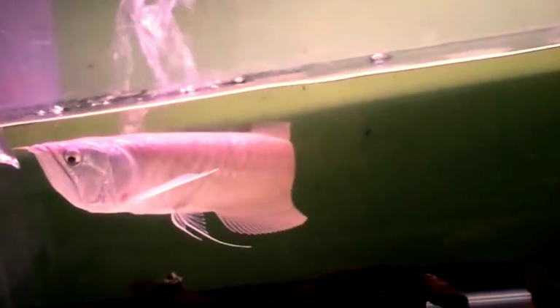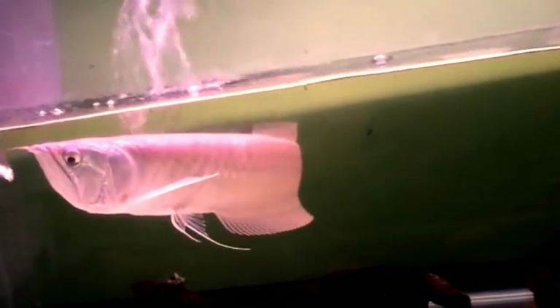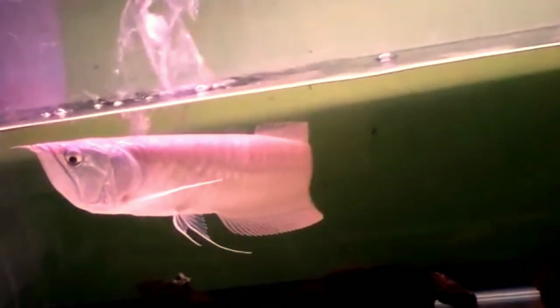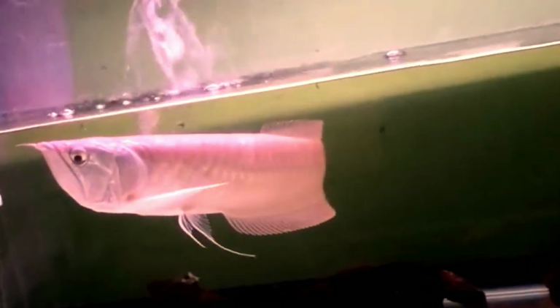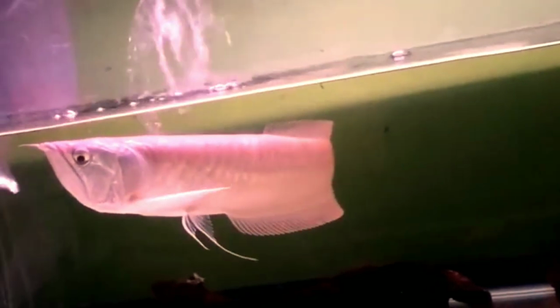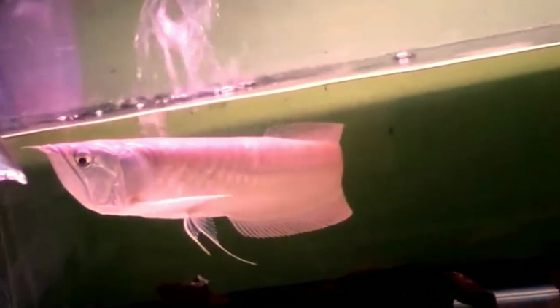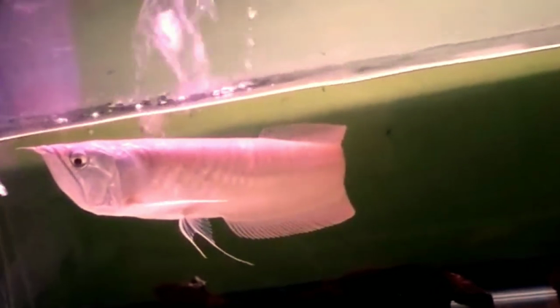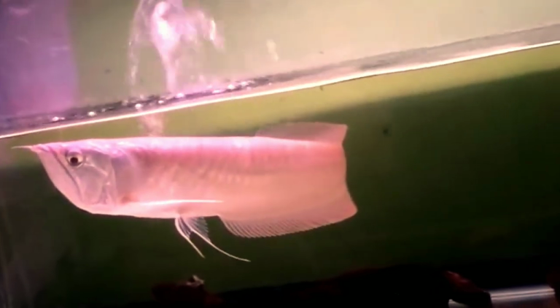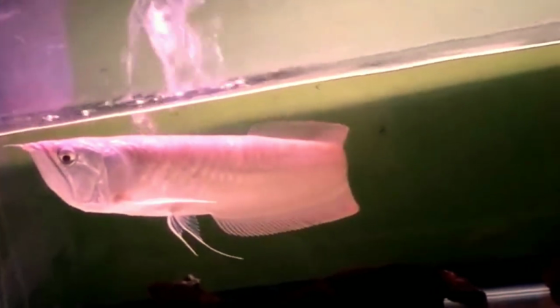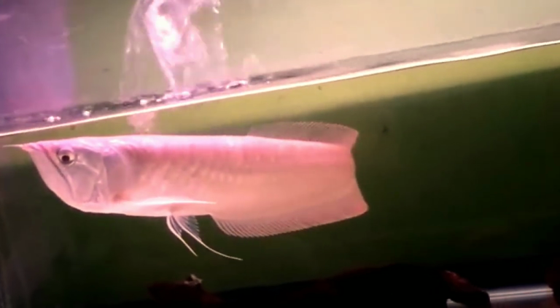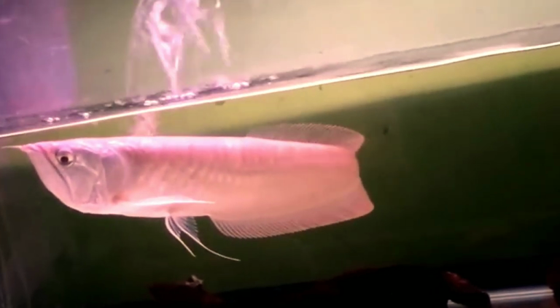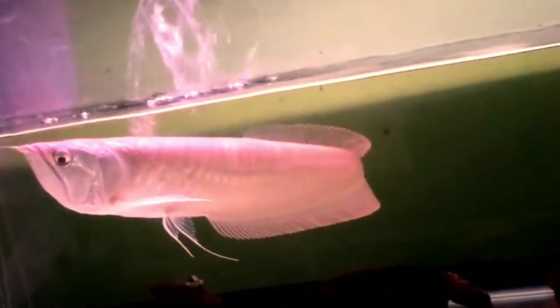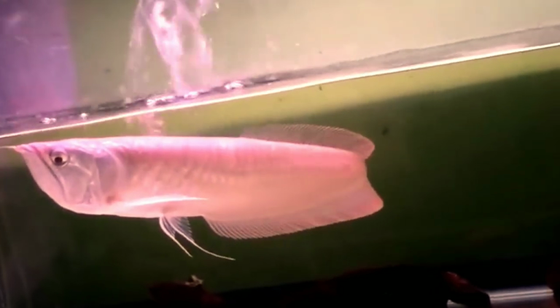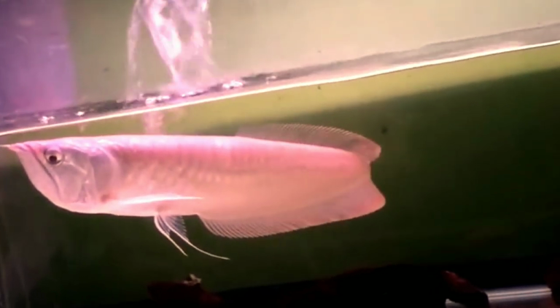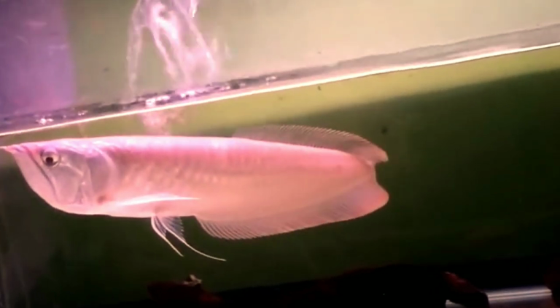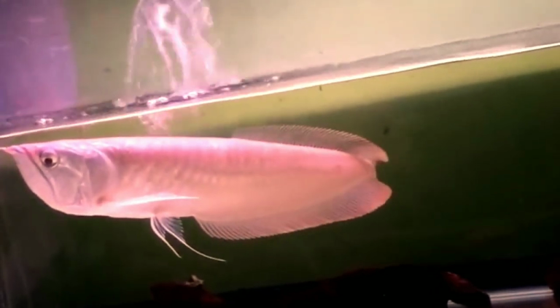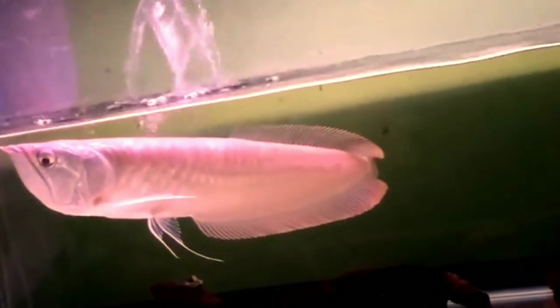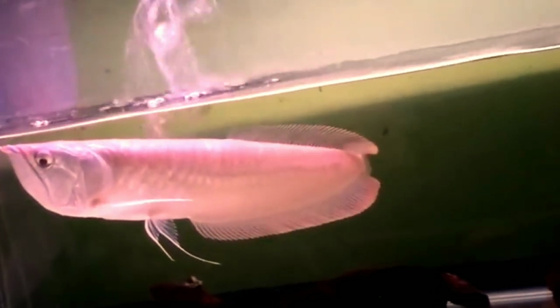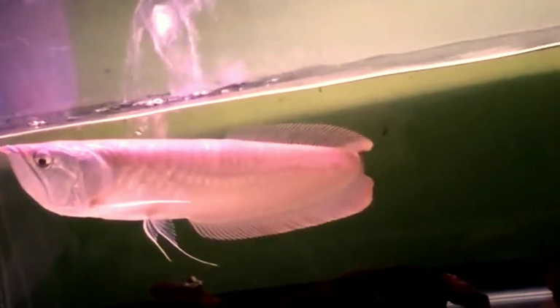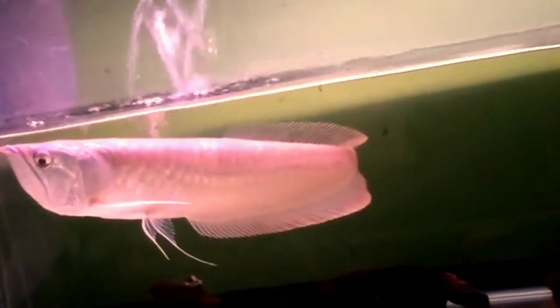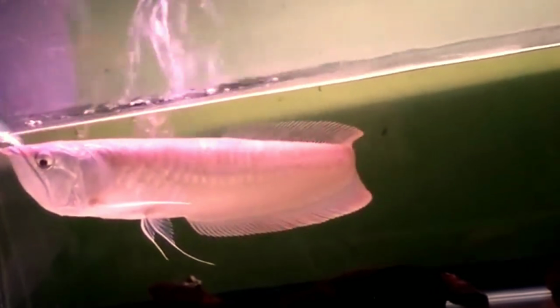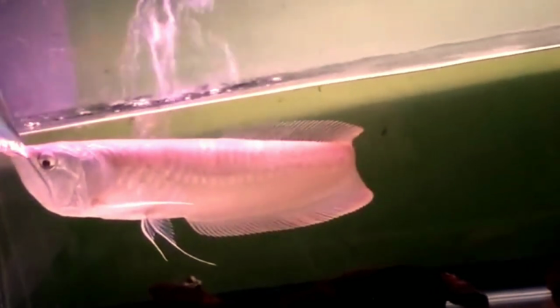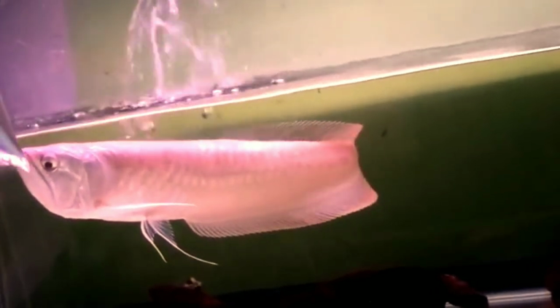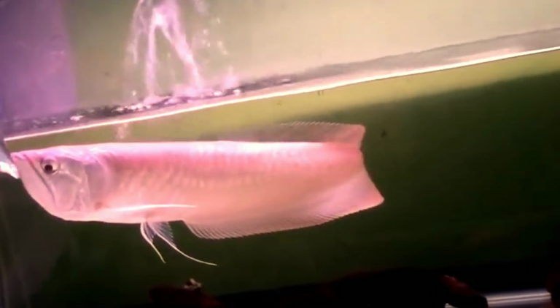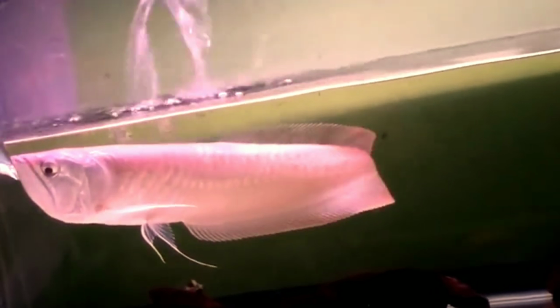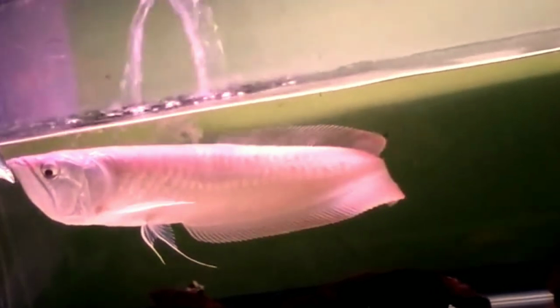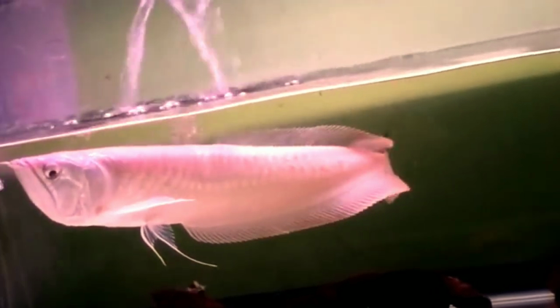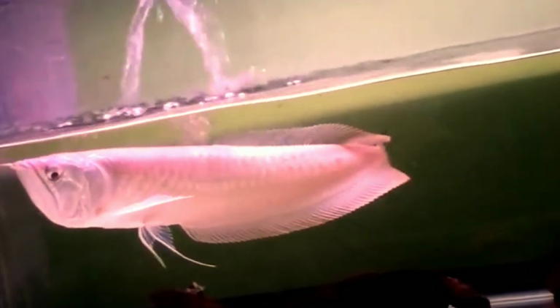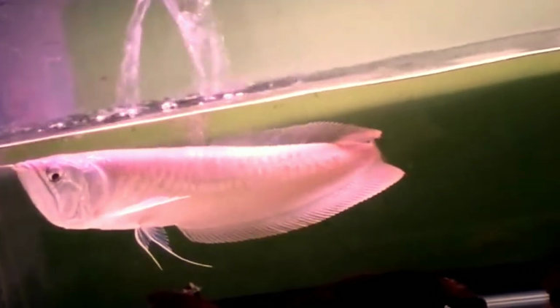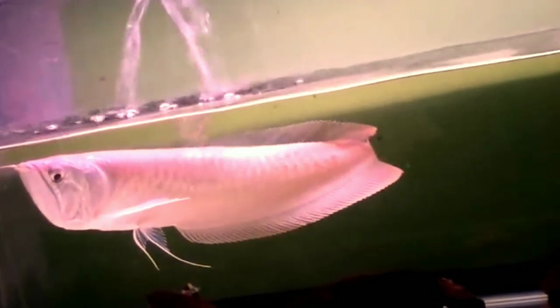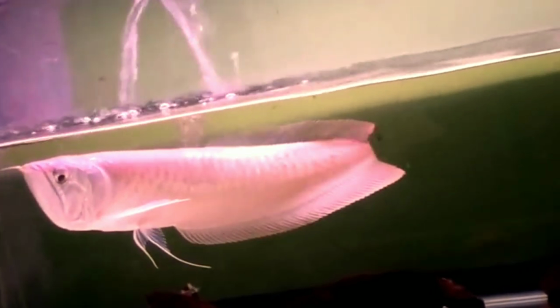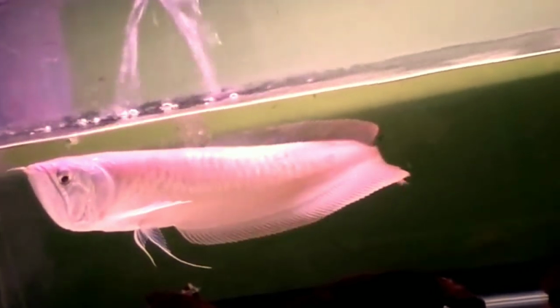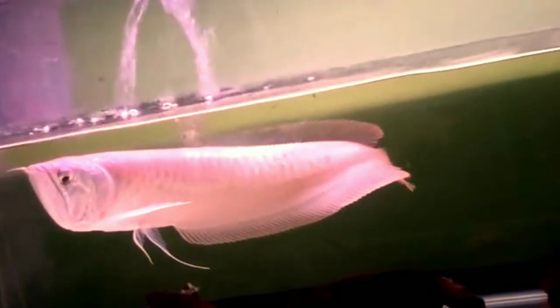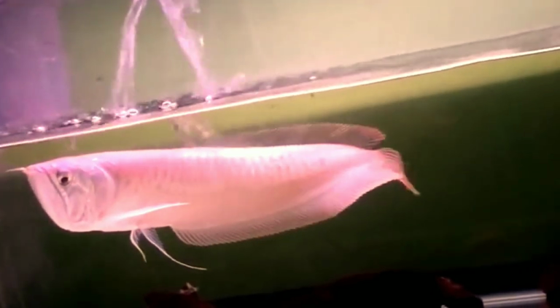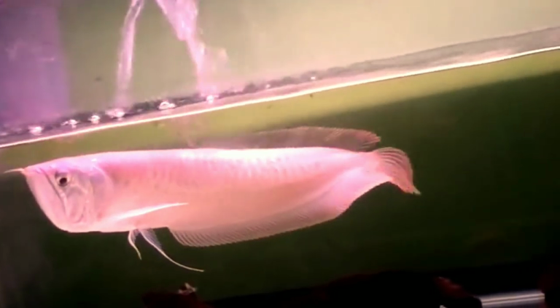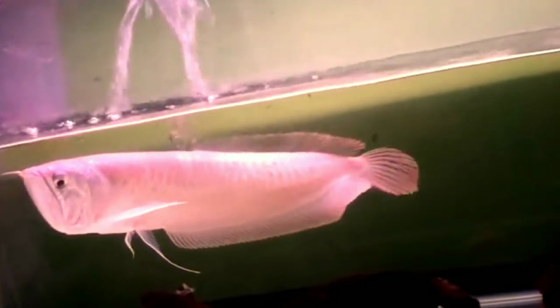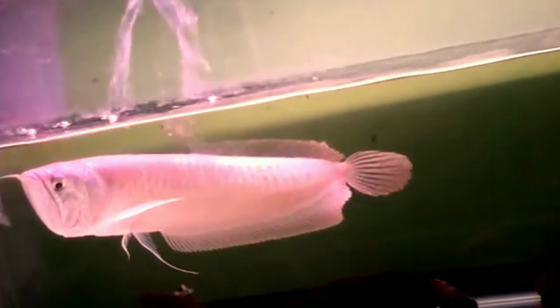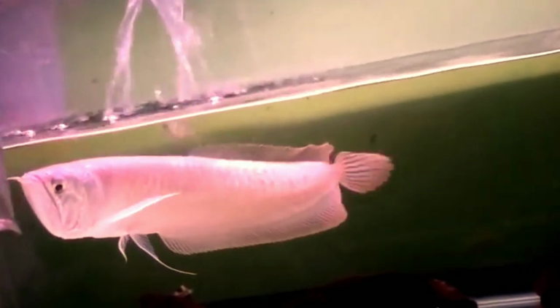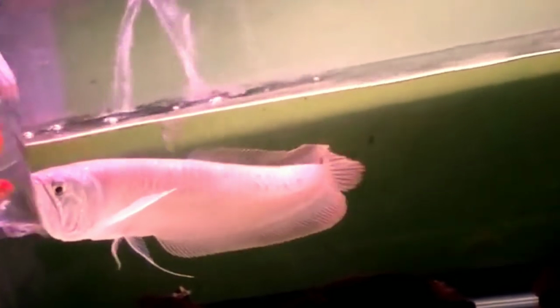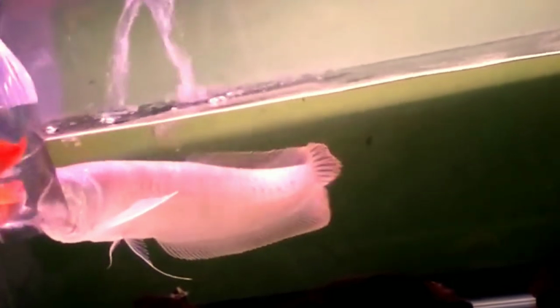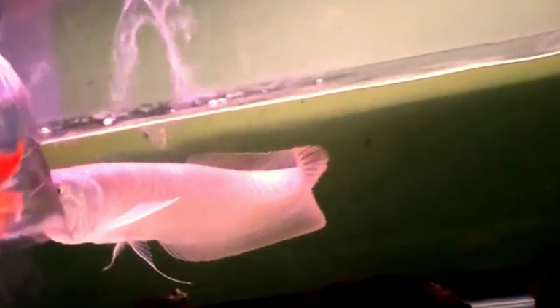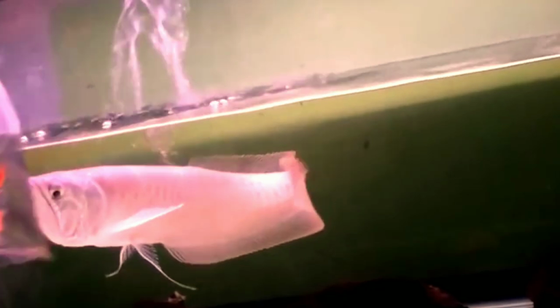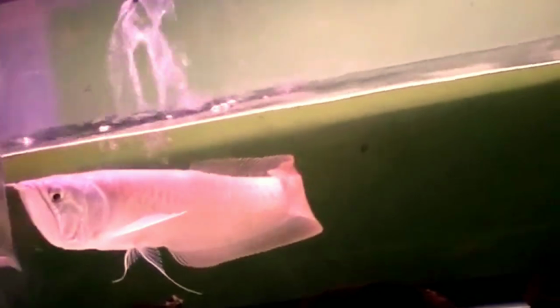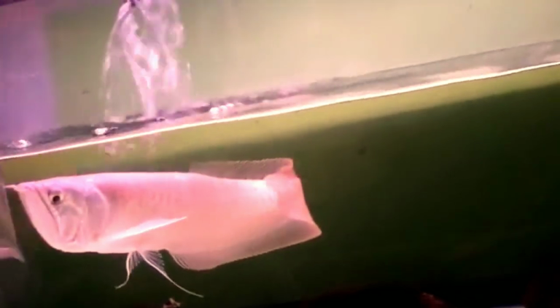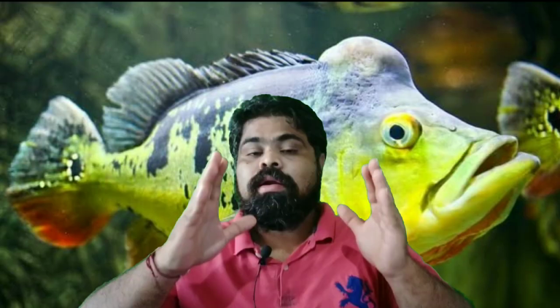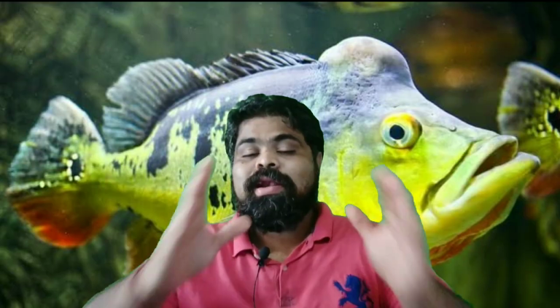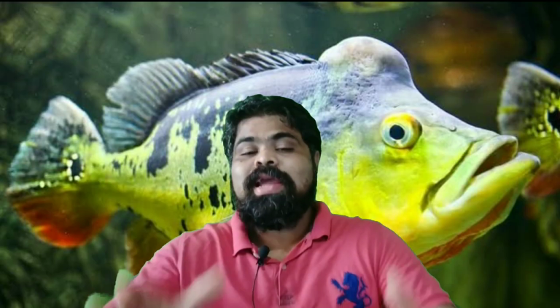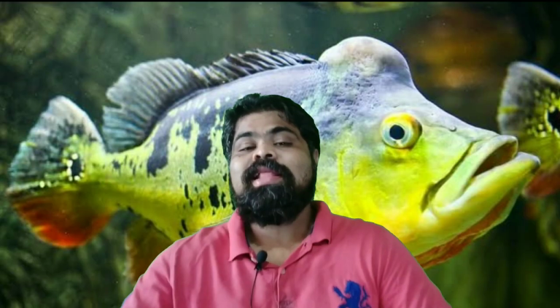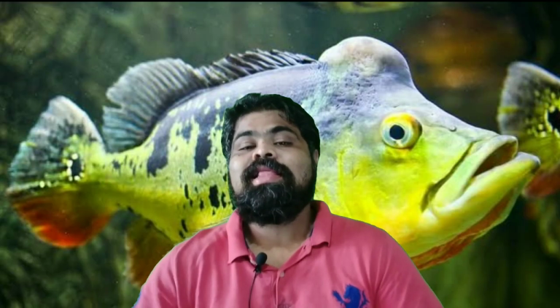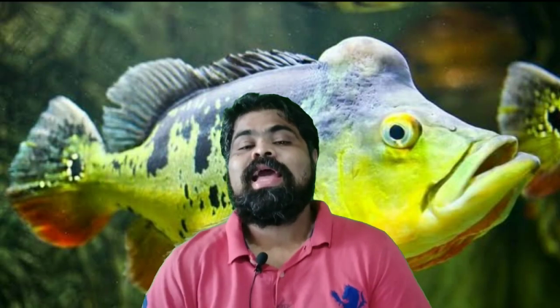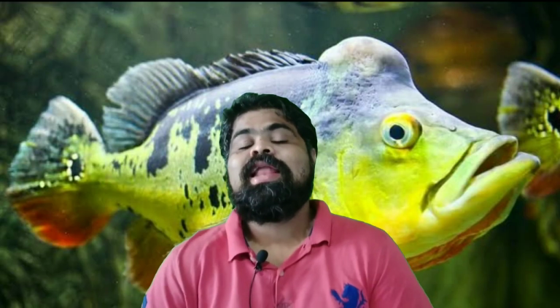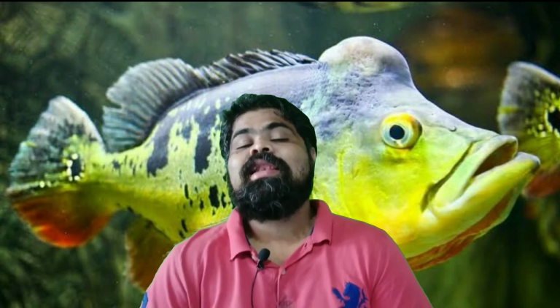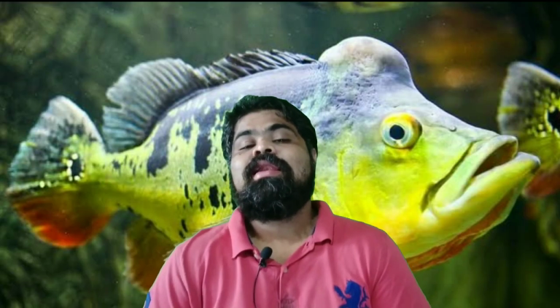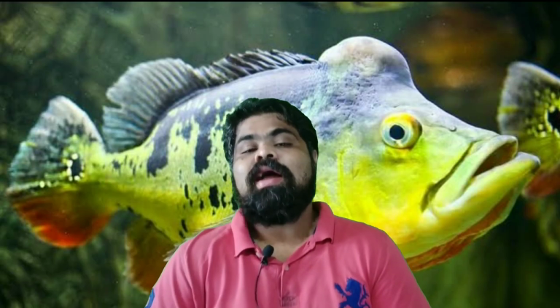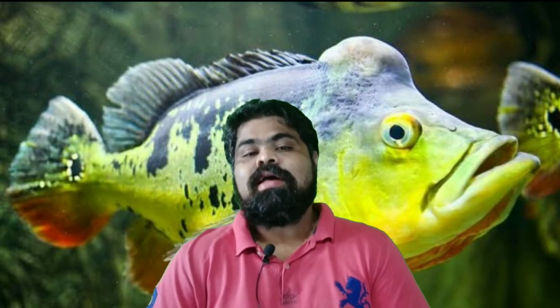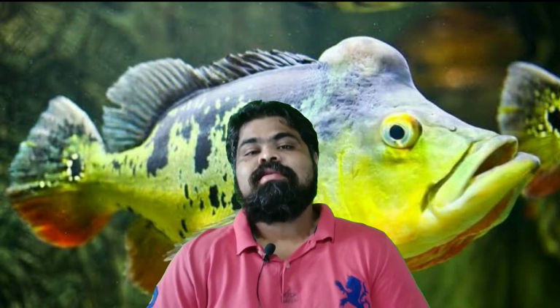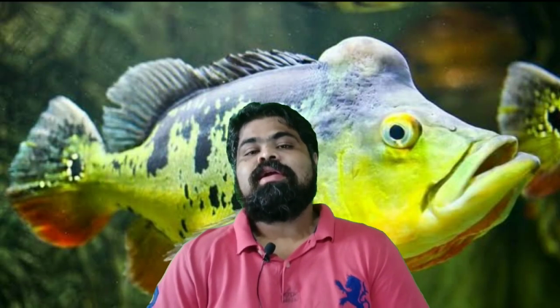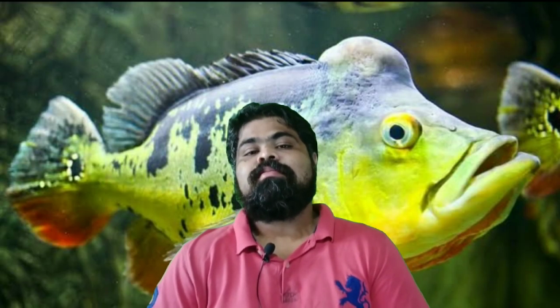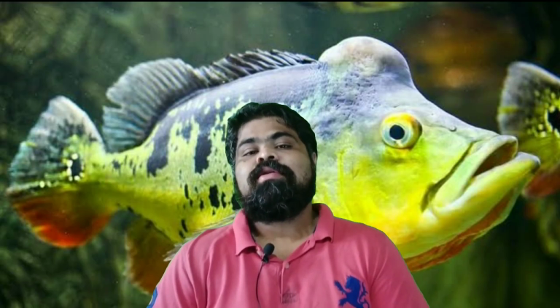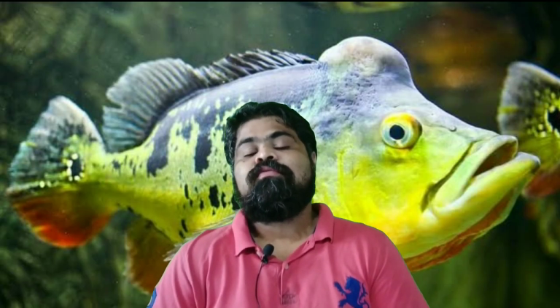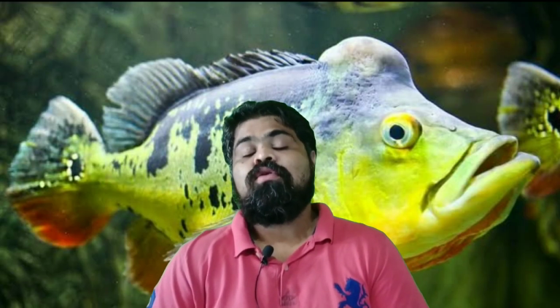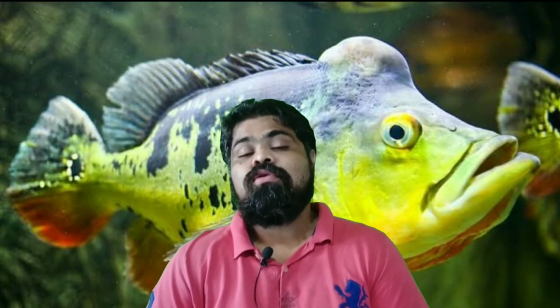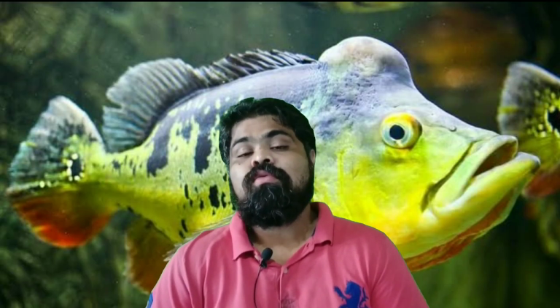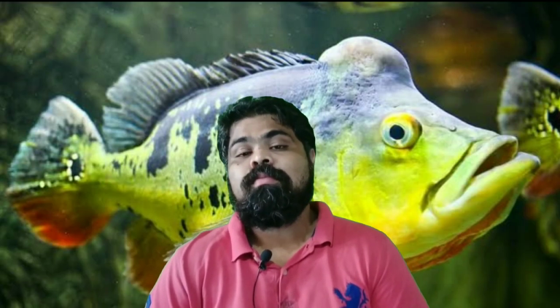When raised in captivity, you should expect an arowana to have a lifespan of 10 to 15 years. Larger silver arowana fish is the best tank mate for your peacock bass fish.